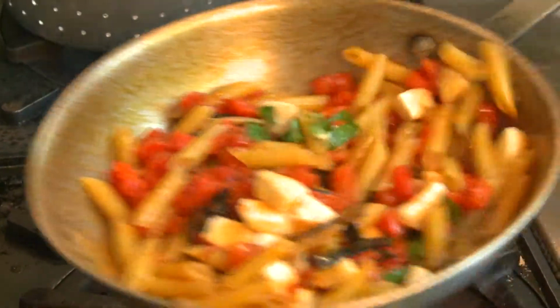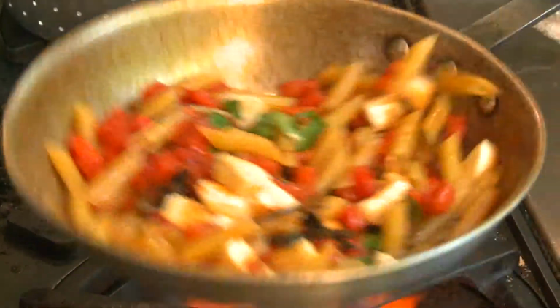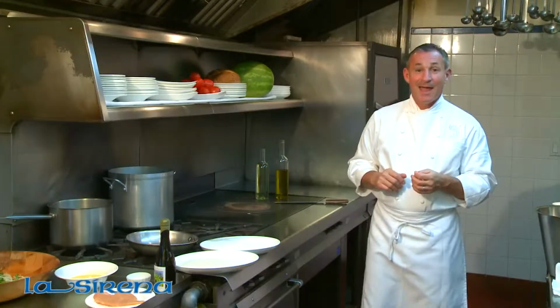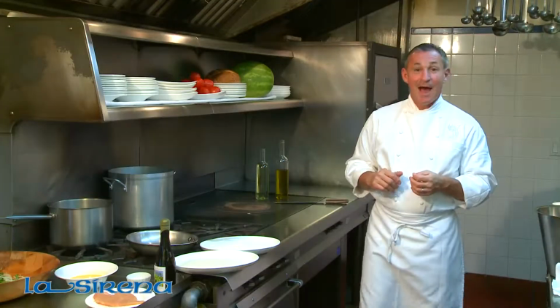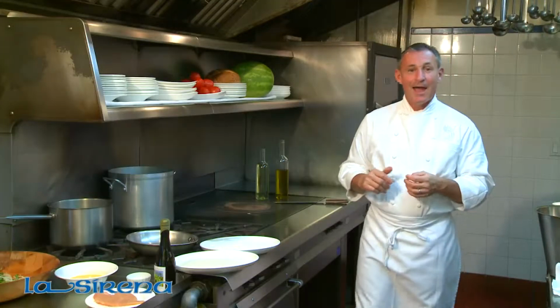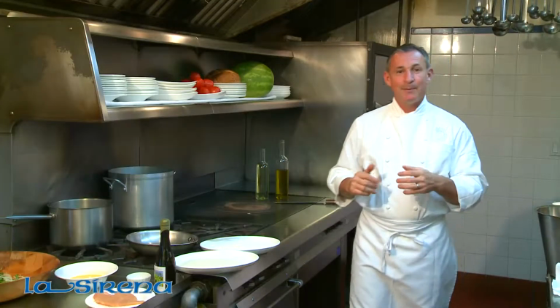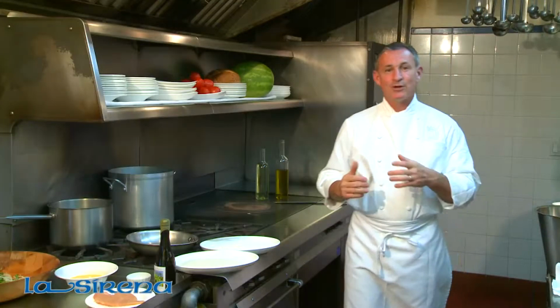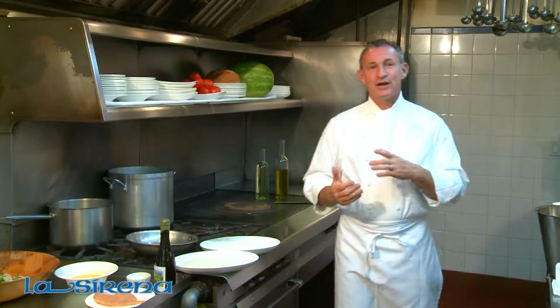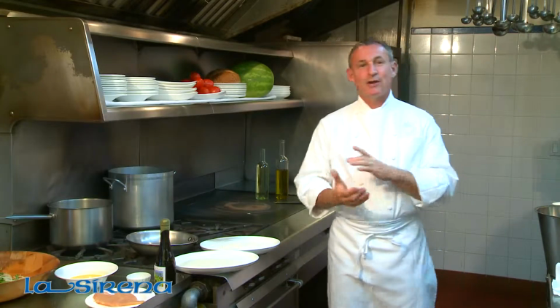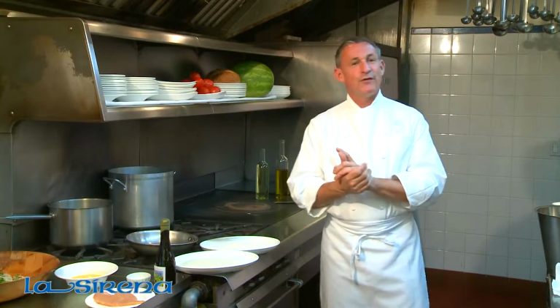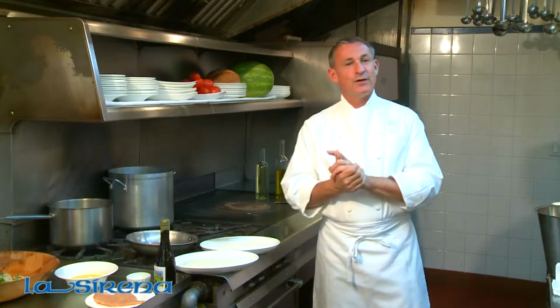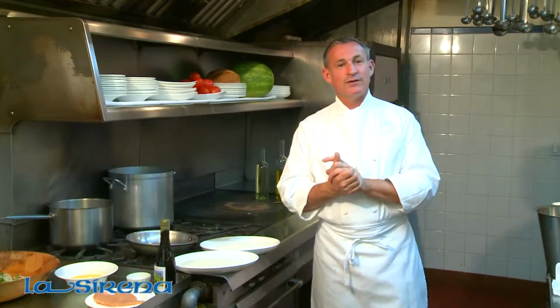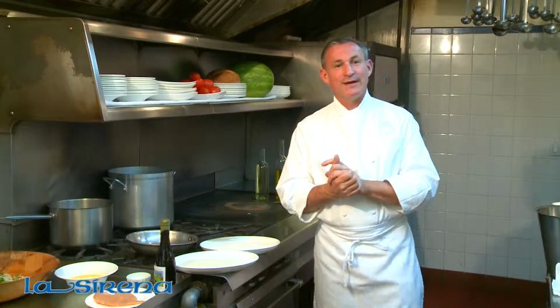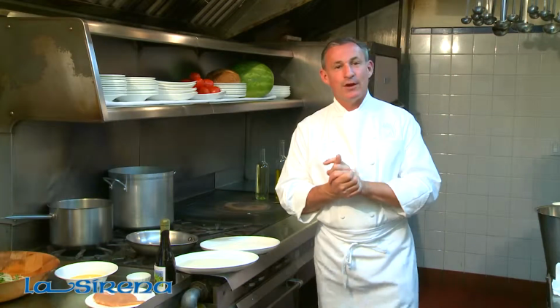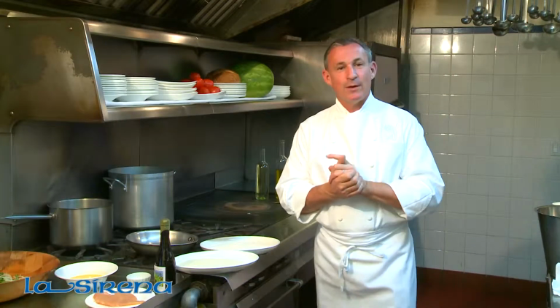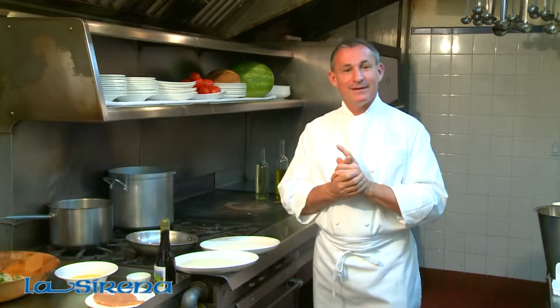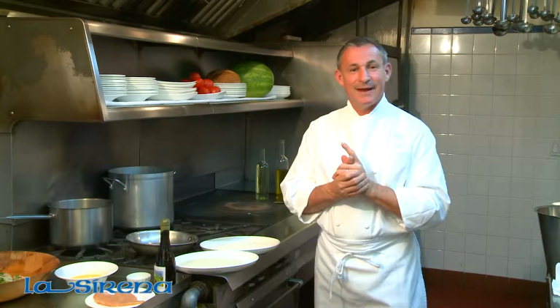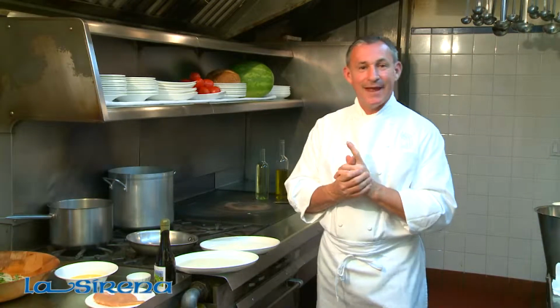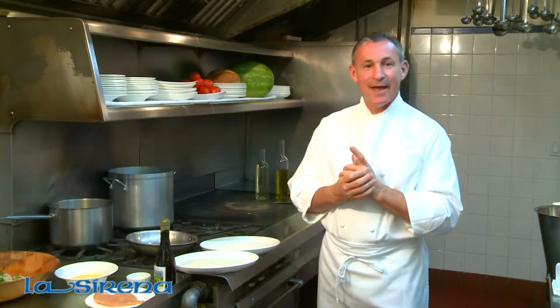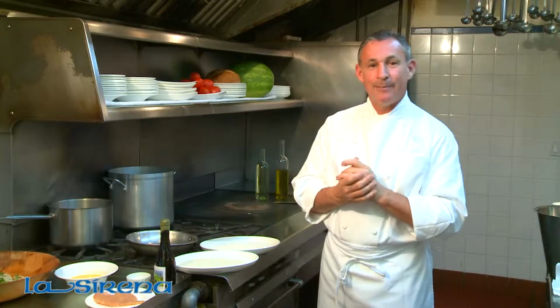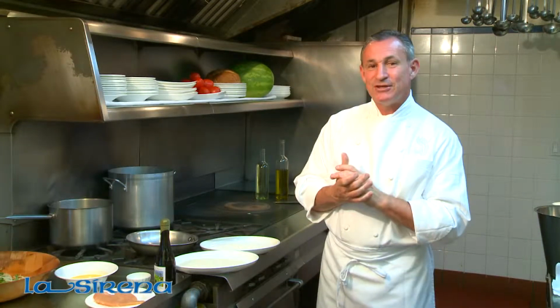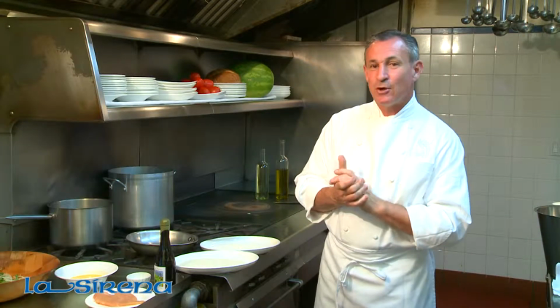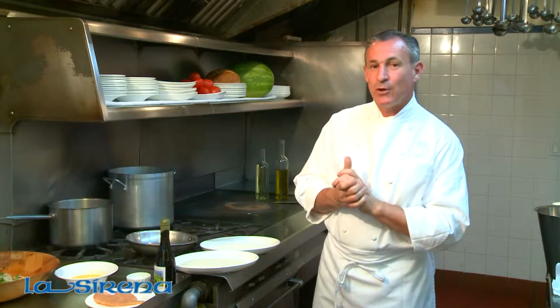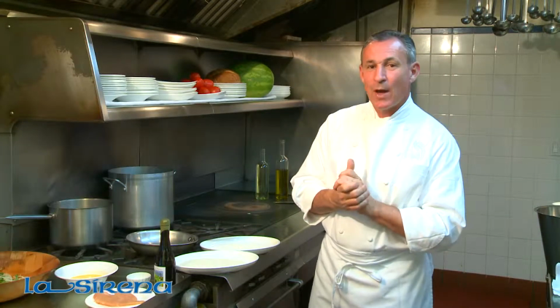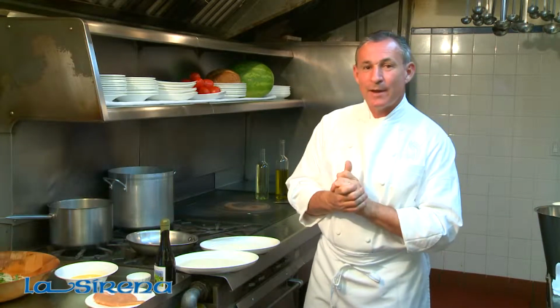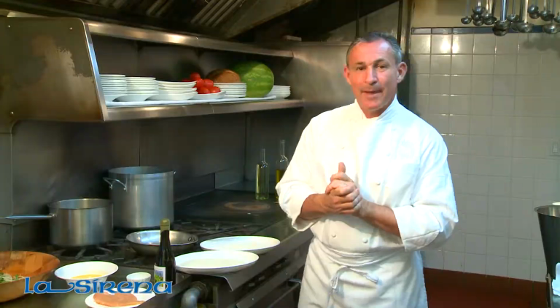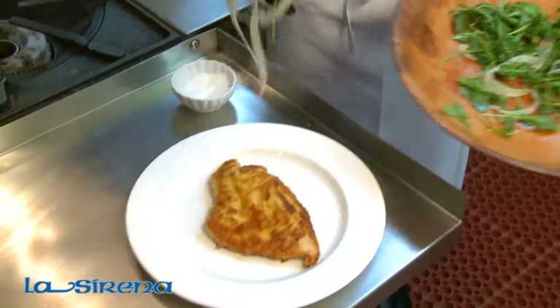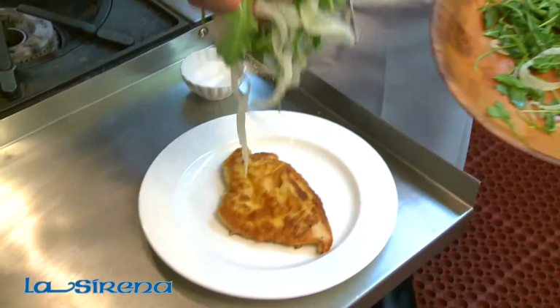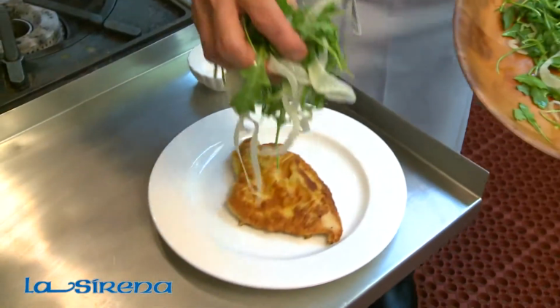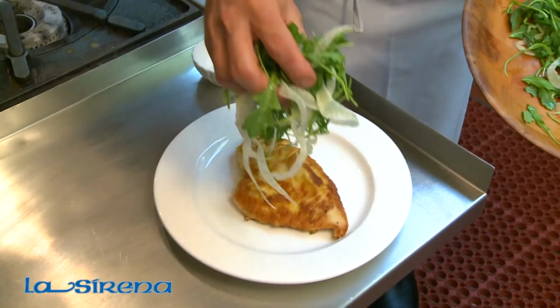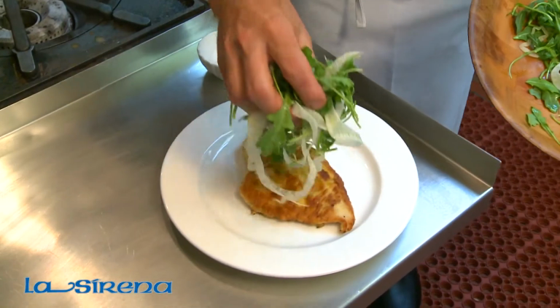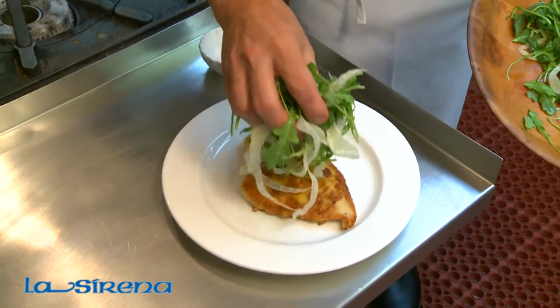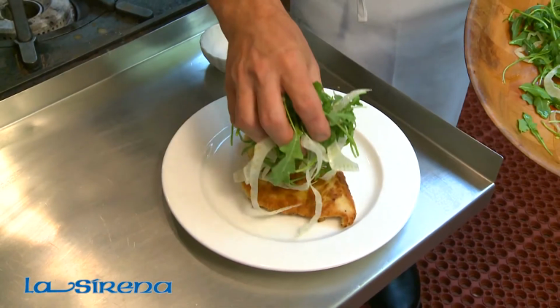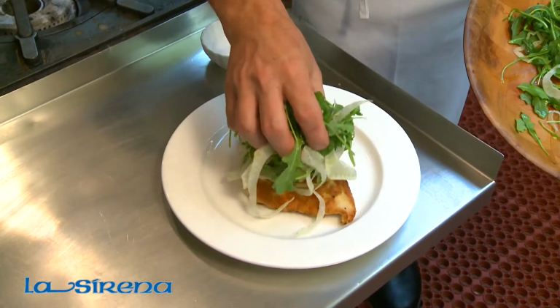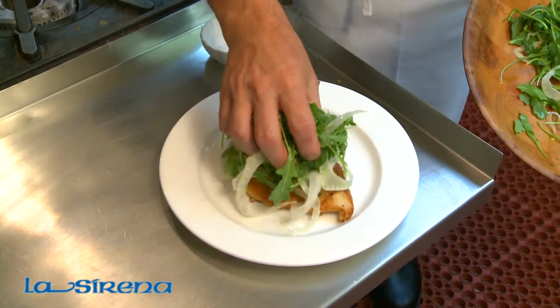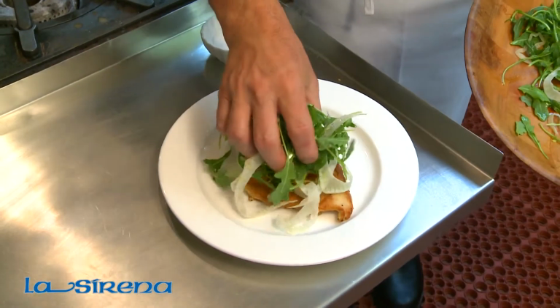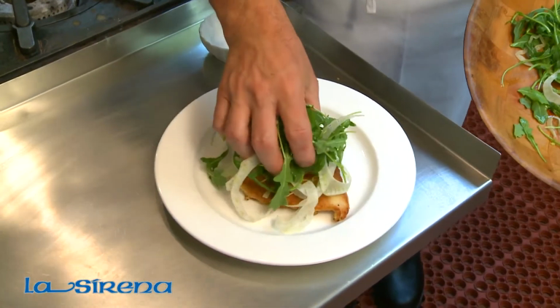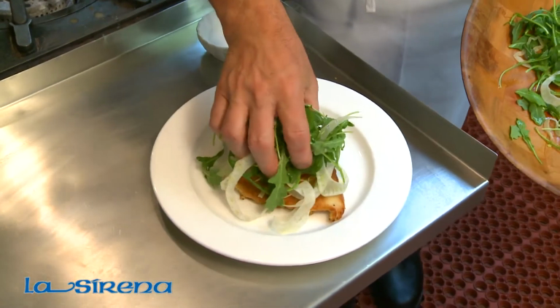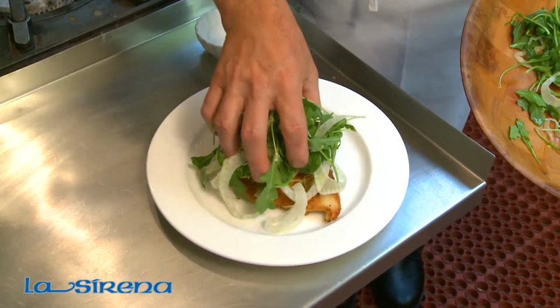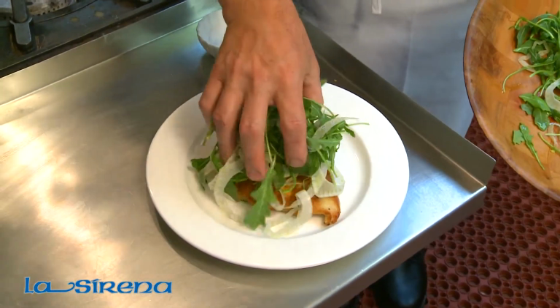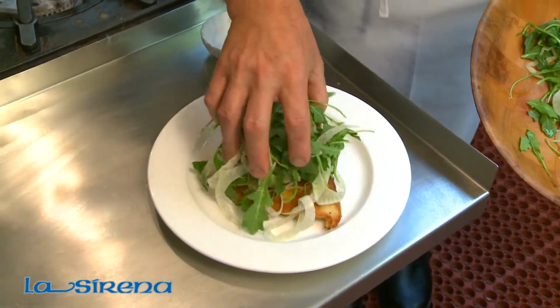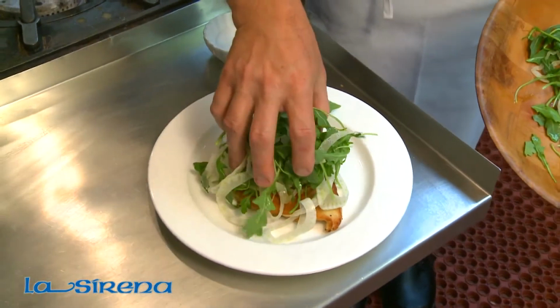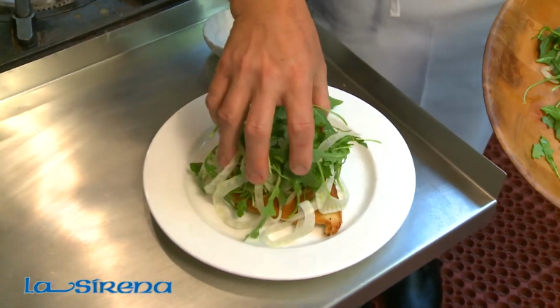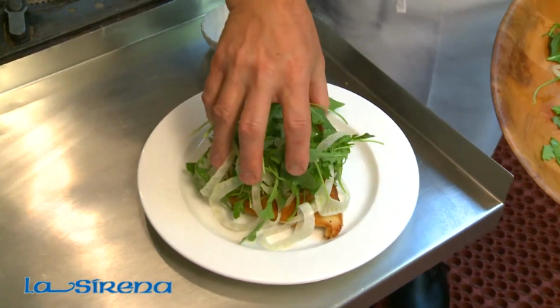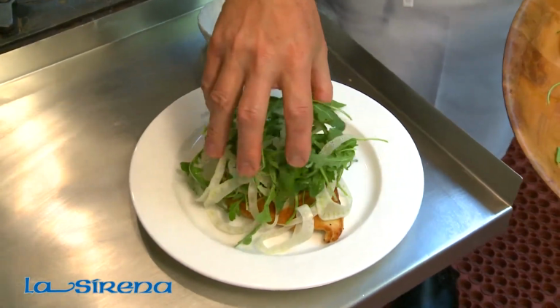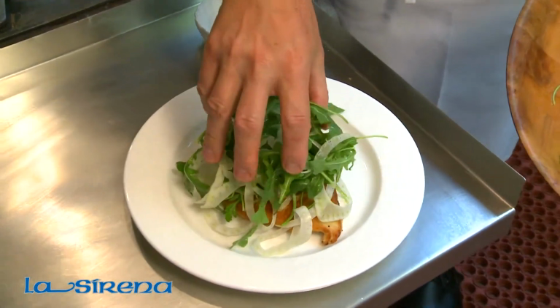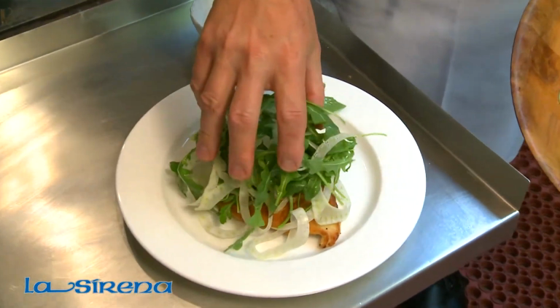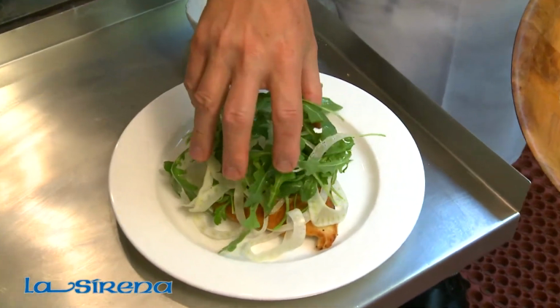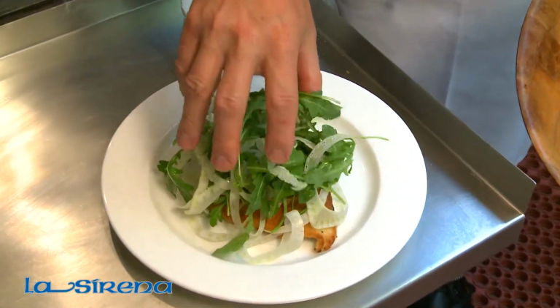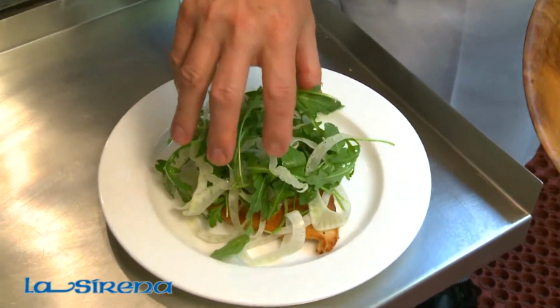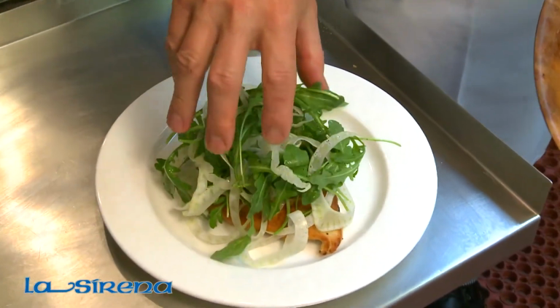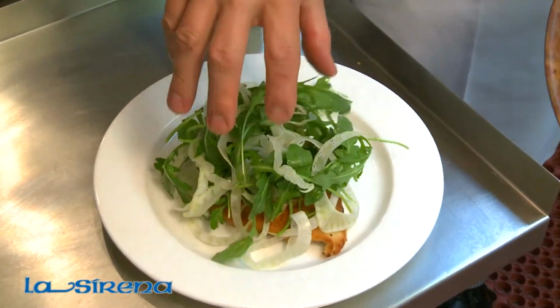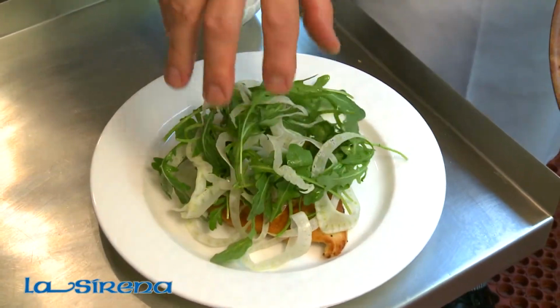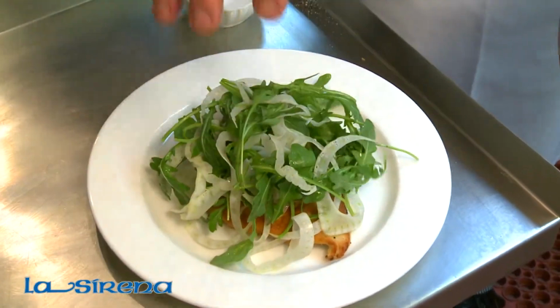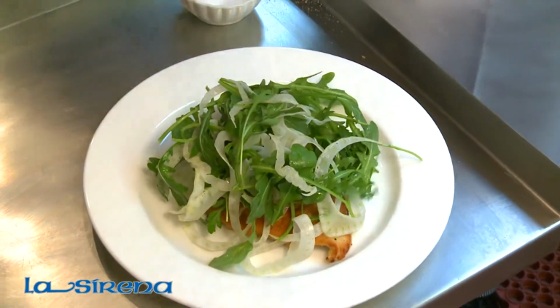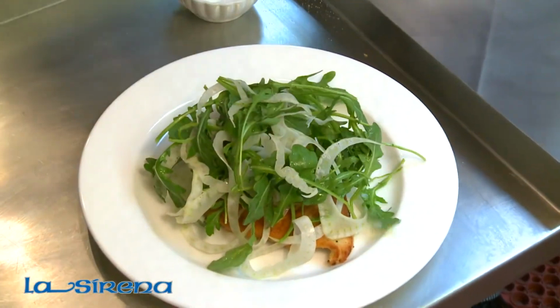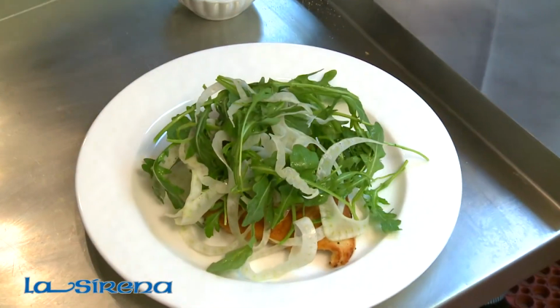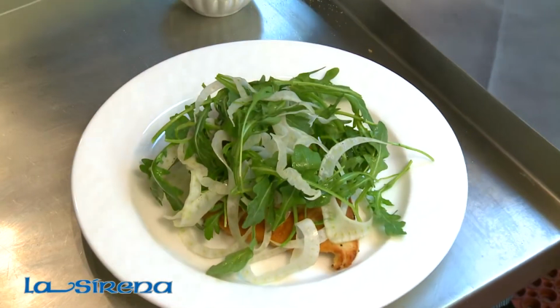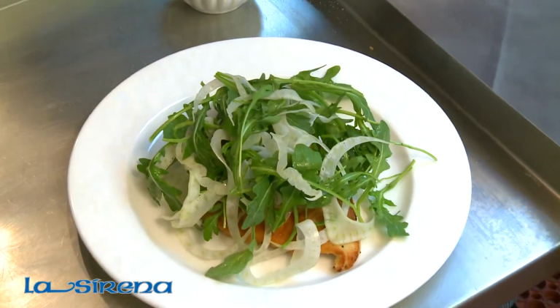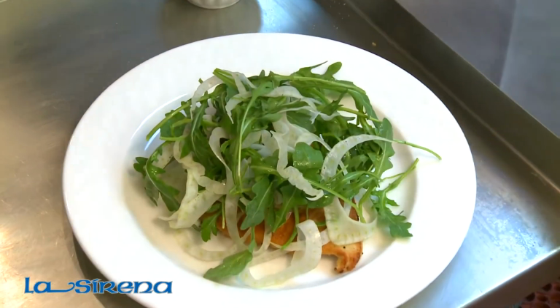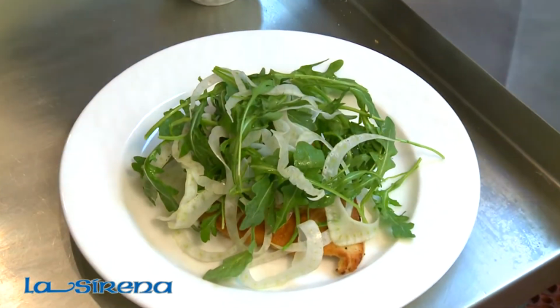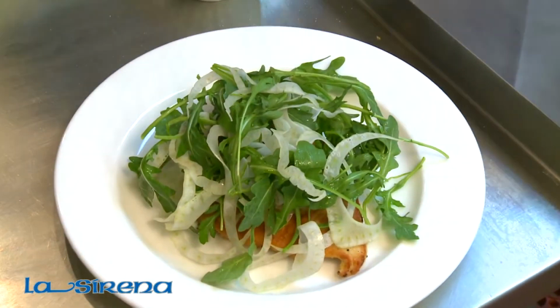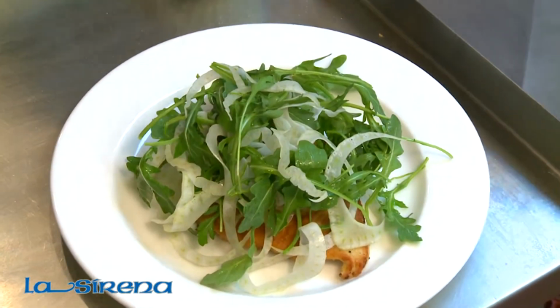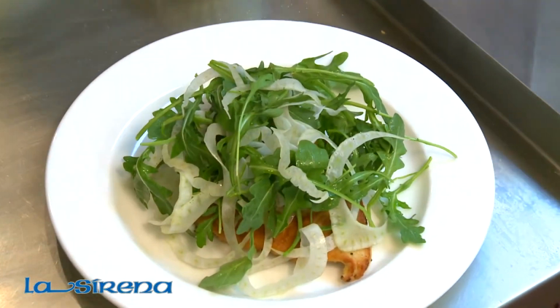Hi, I'm Marcello Fiorentino, and today I'll be showing you how to make a chicken Milanese with a beautiful fennel and arugula salad on top.